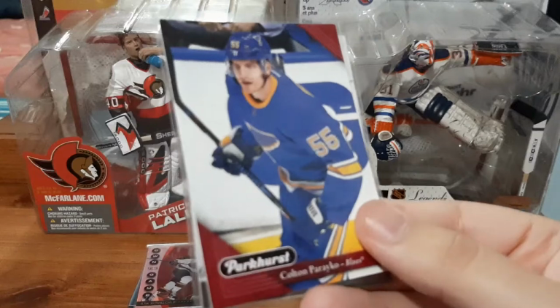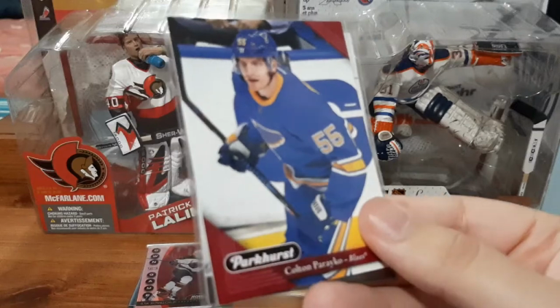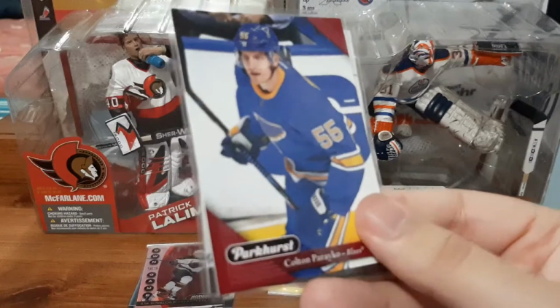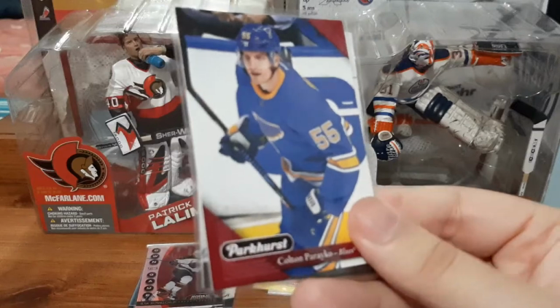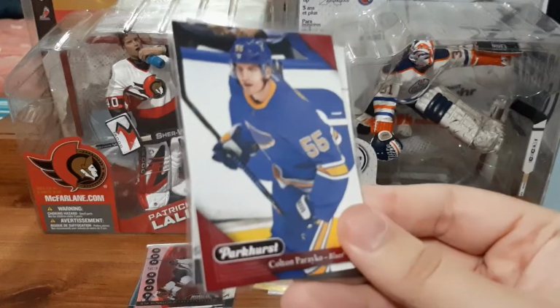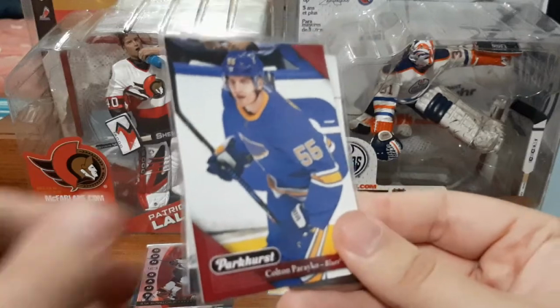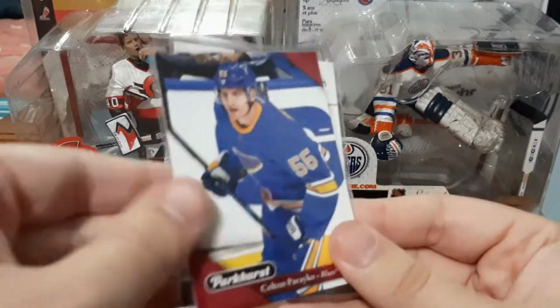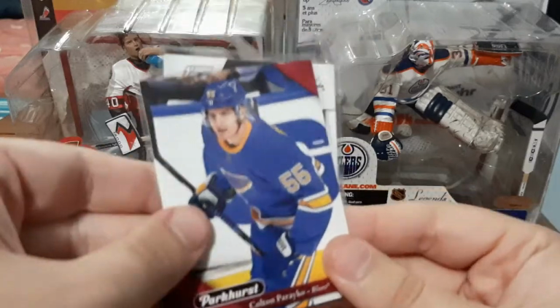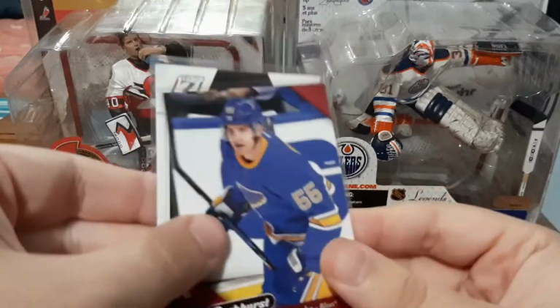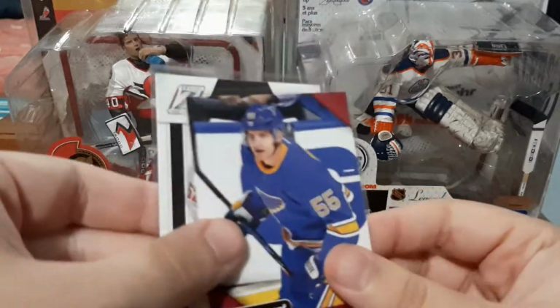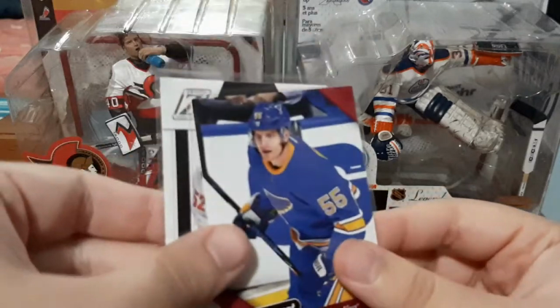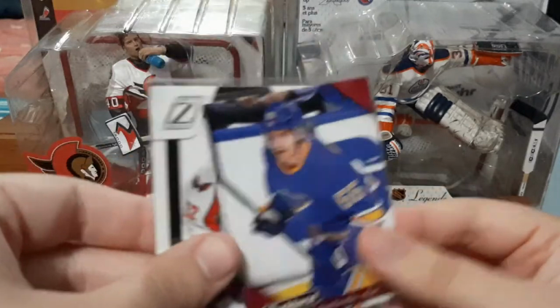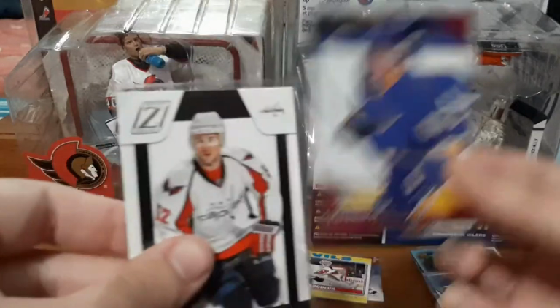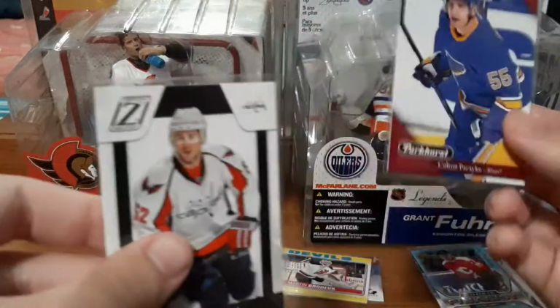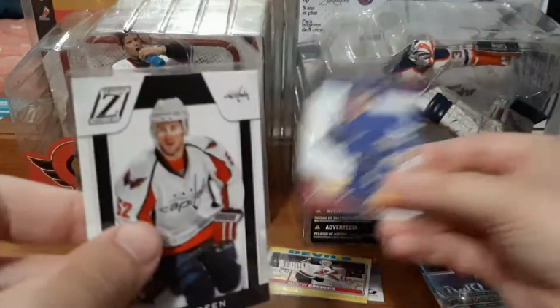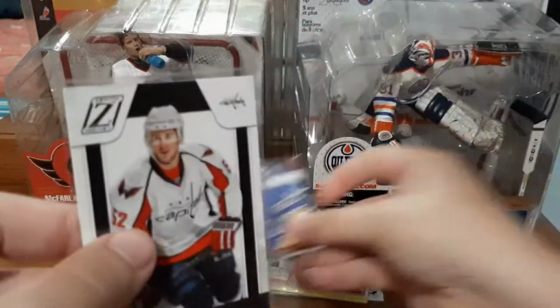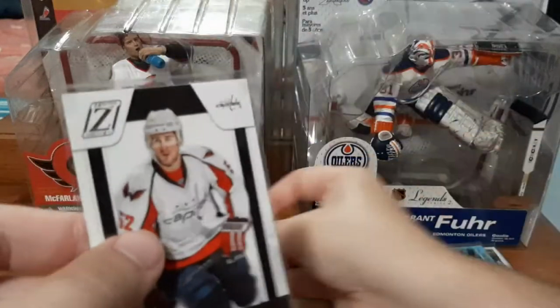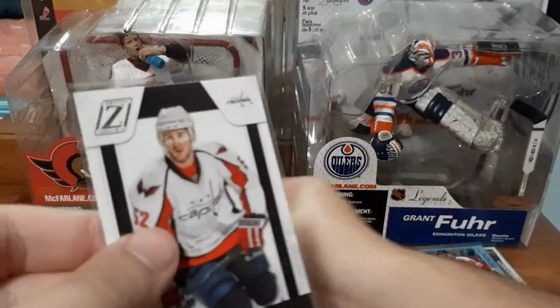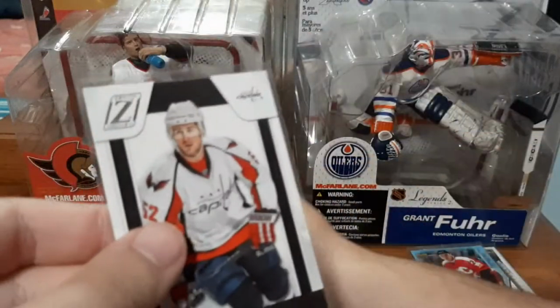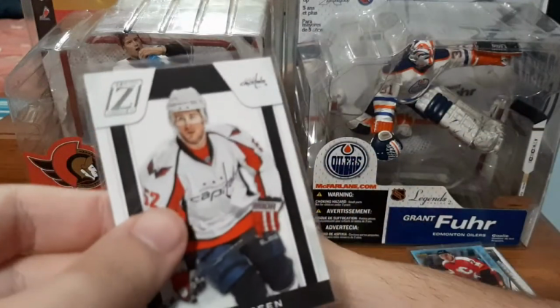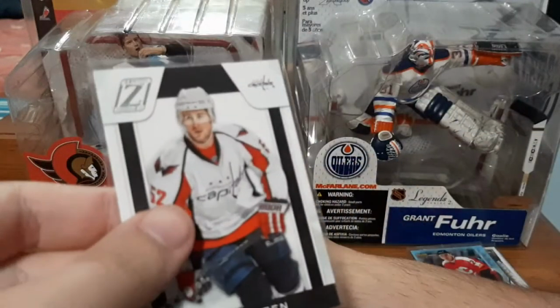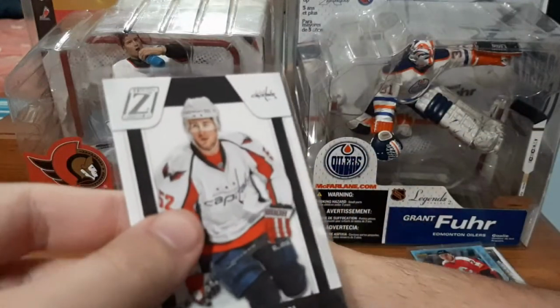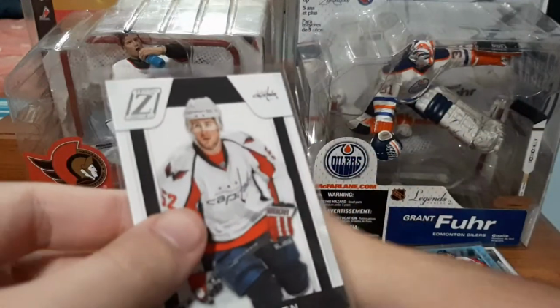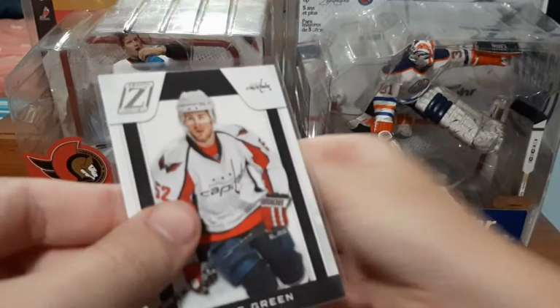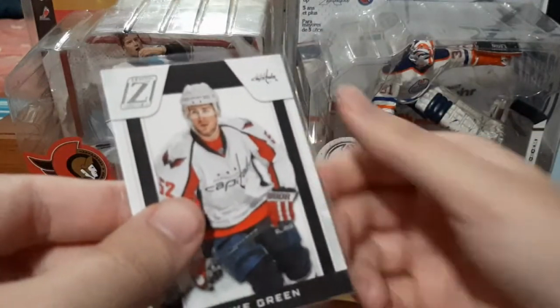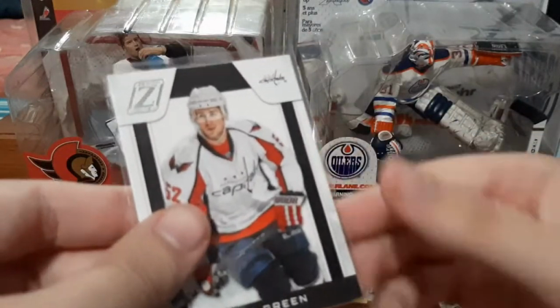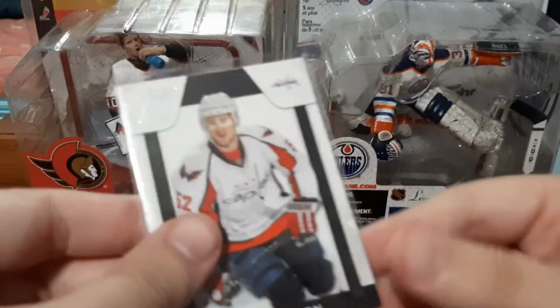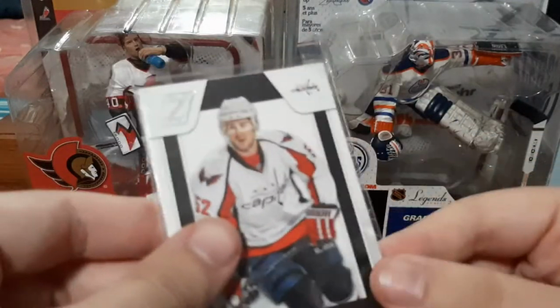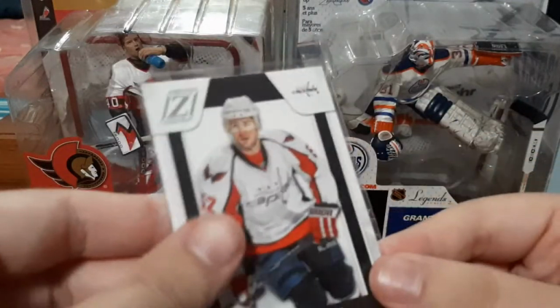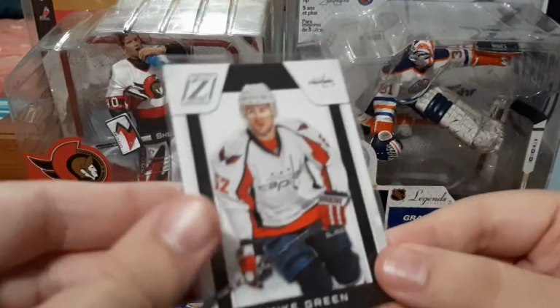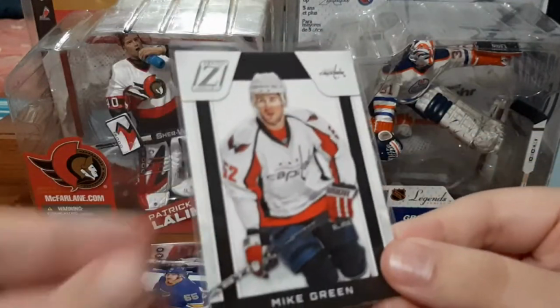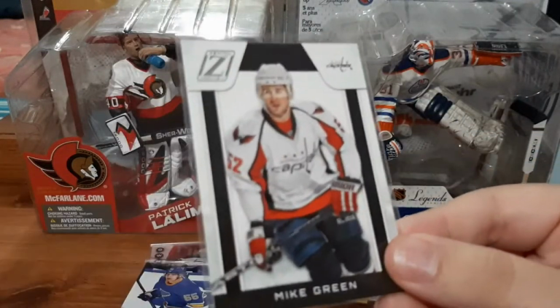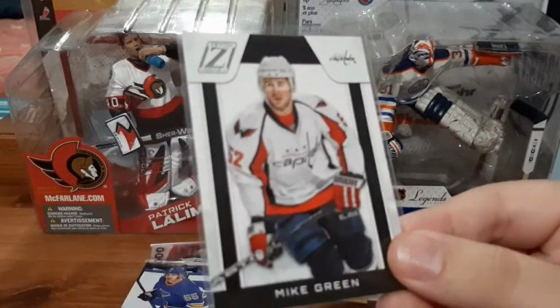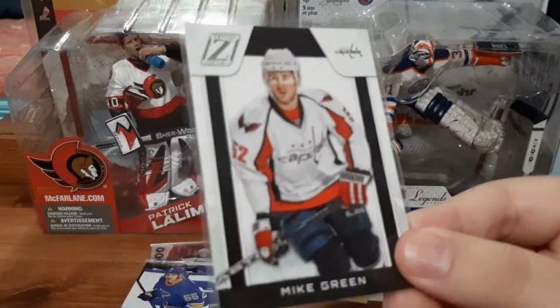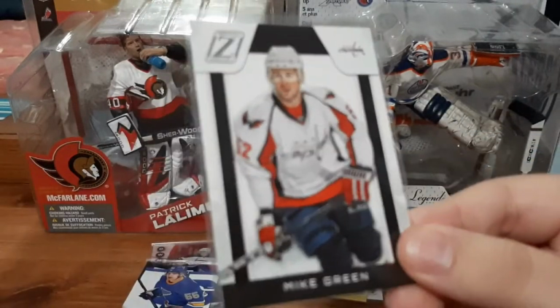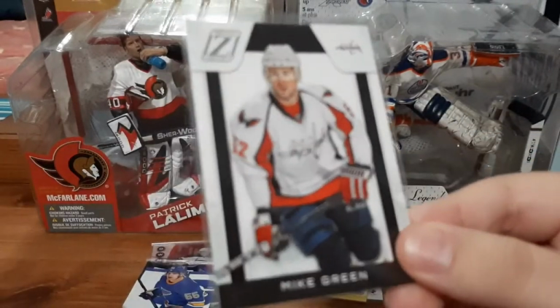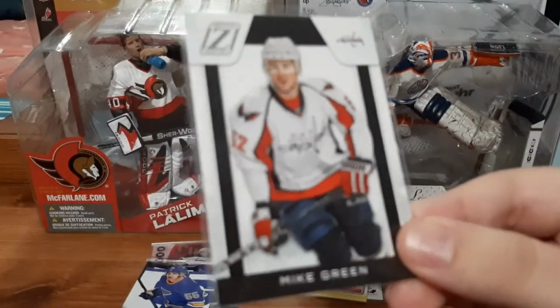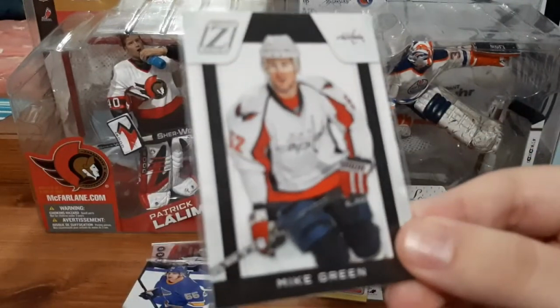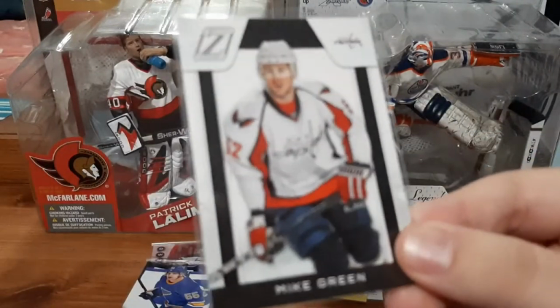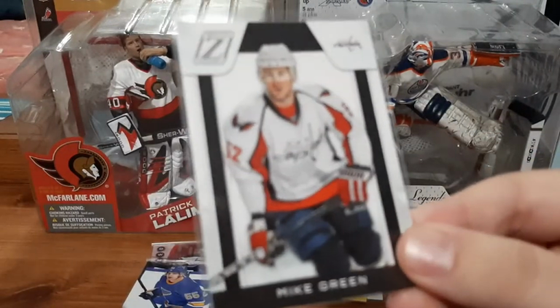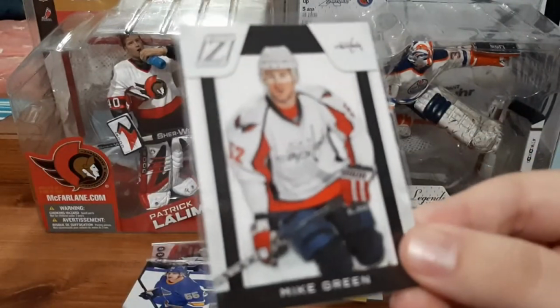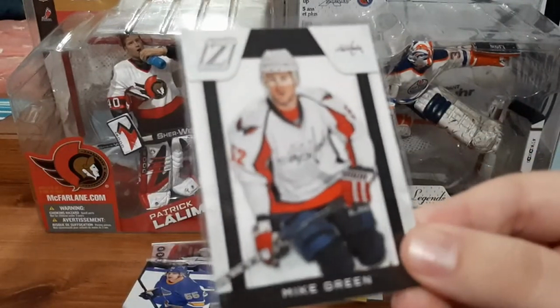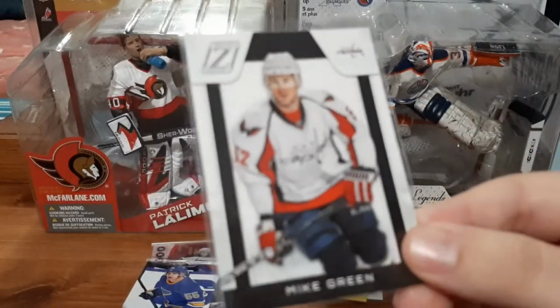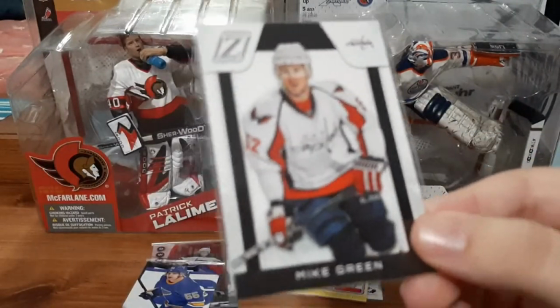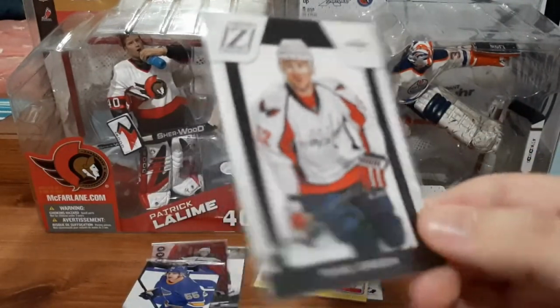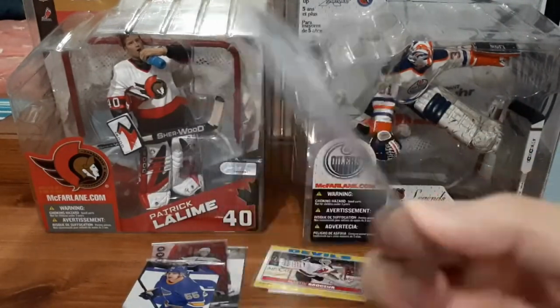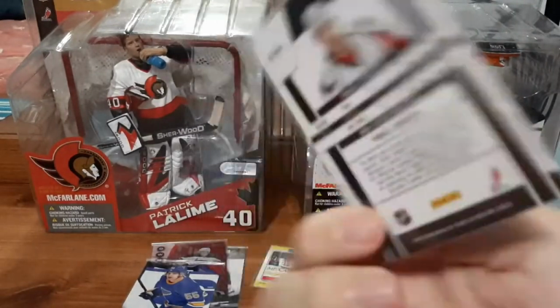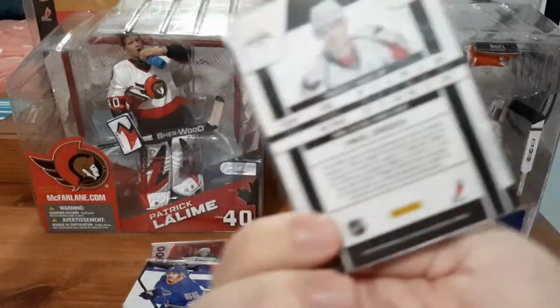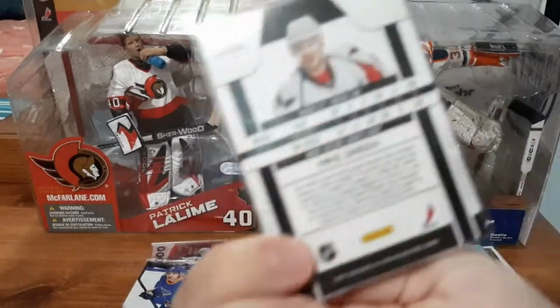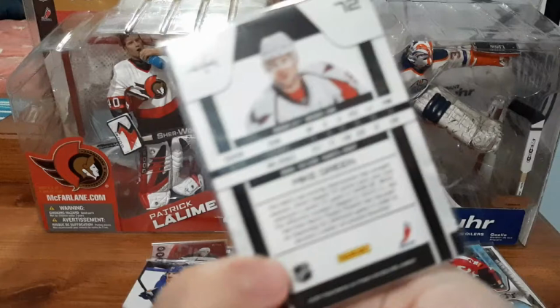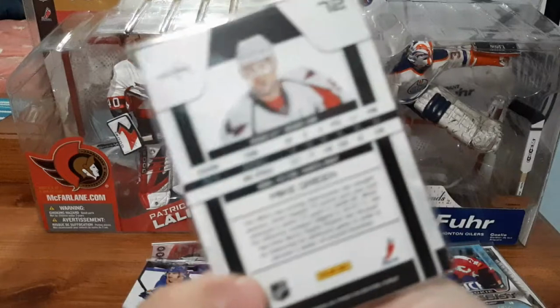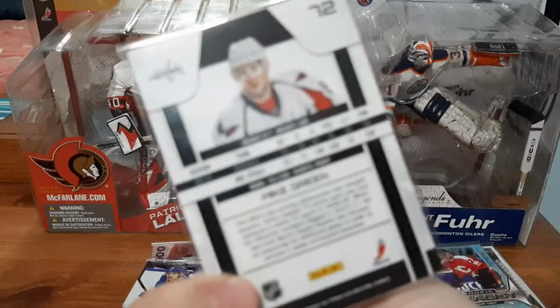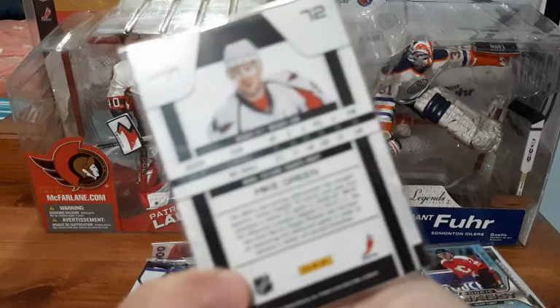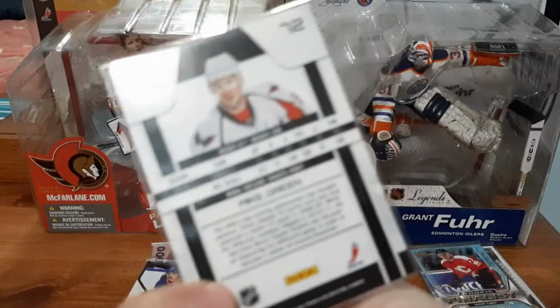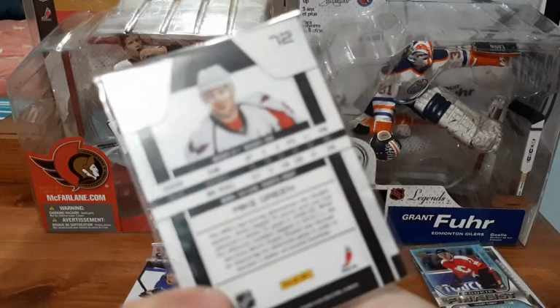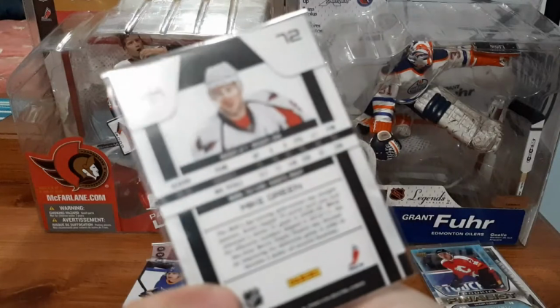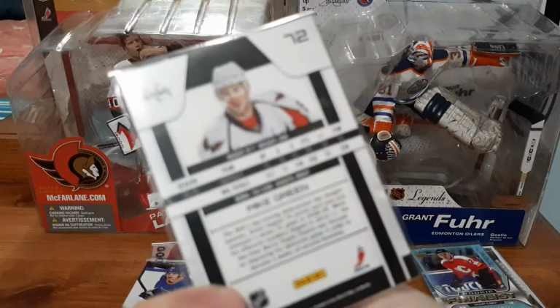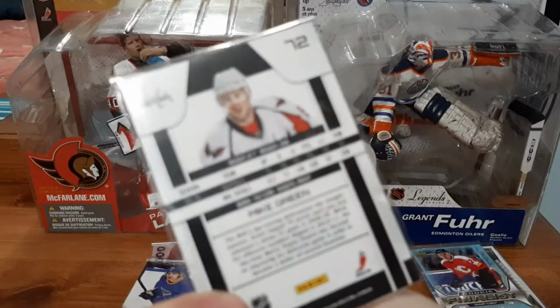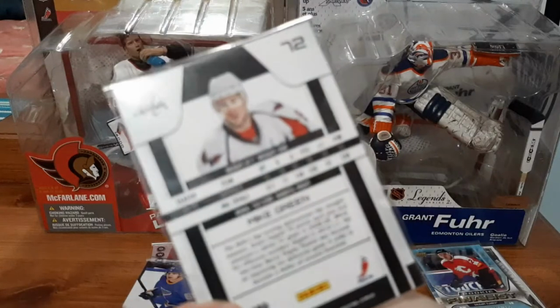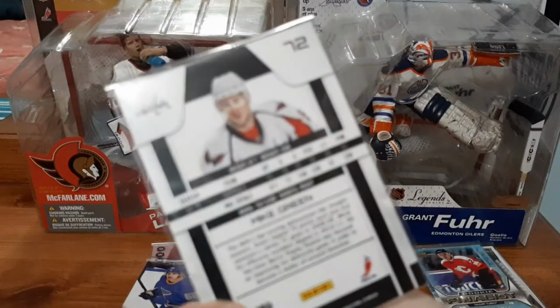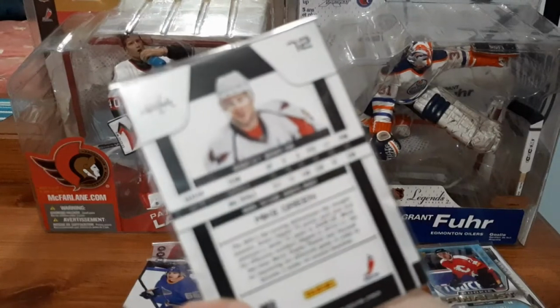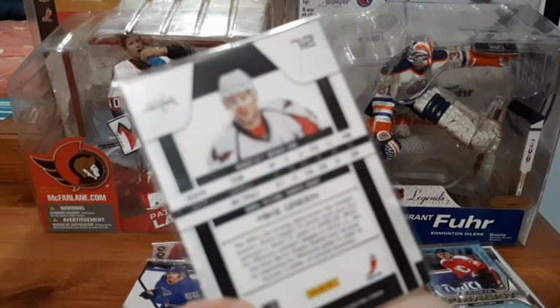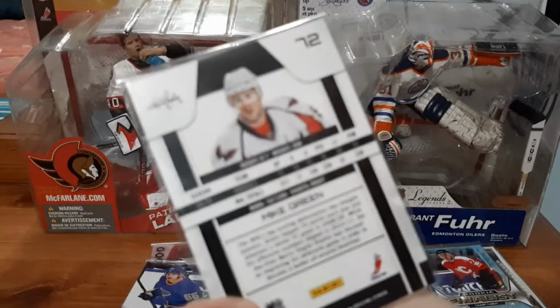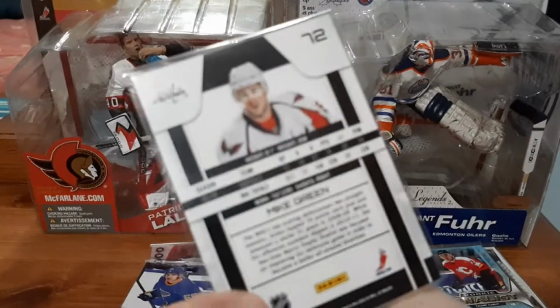Colton Parayko Parkhurst red and Mike Green in Zenith, just base though.